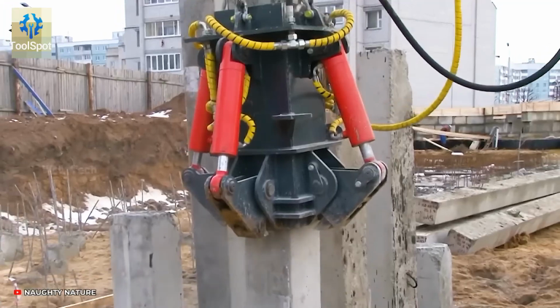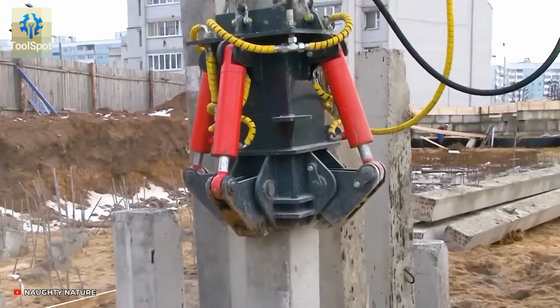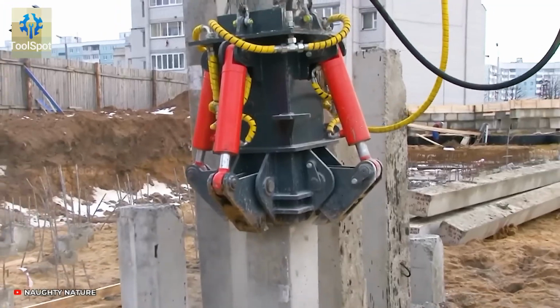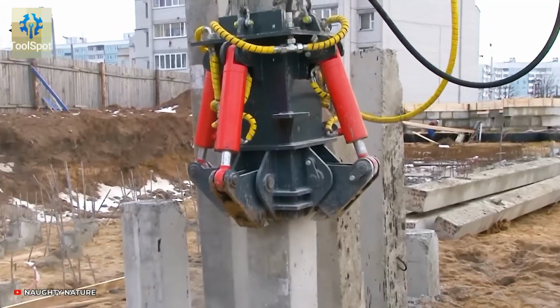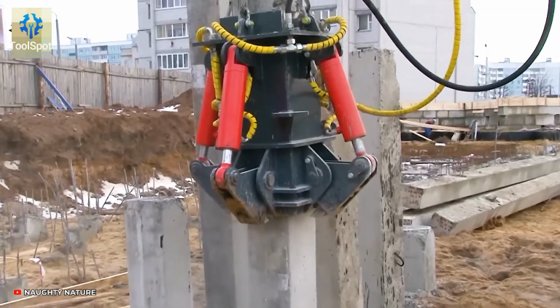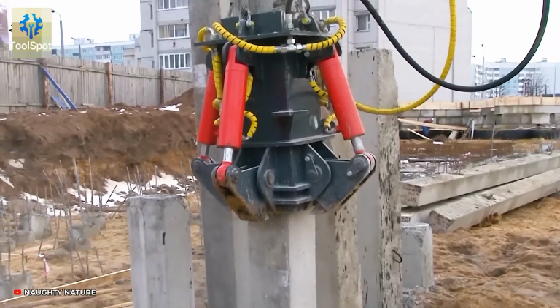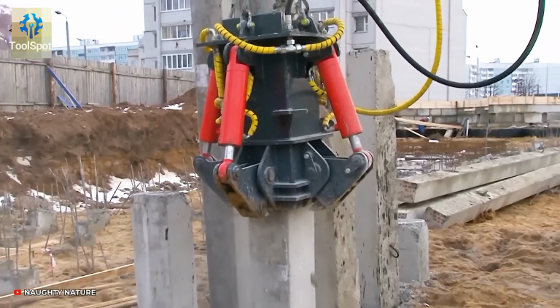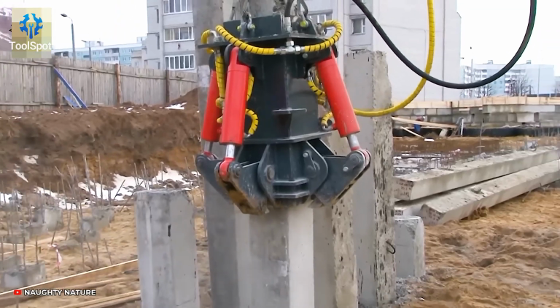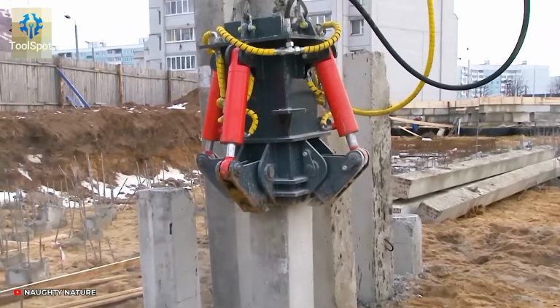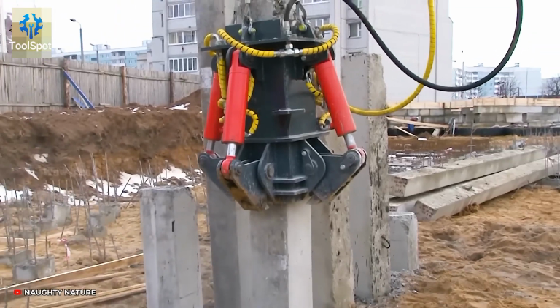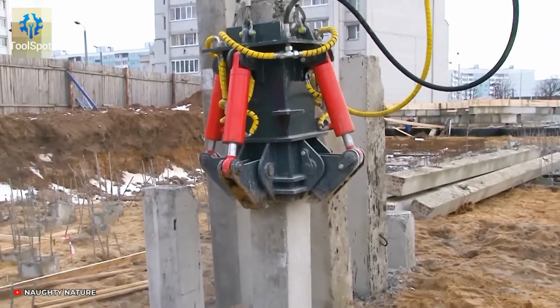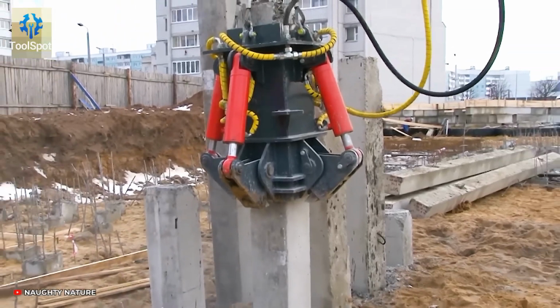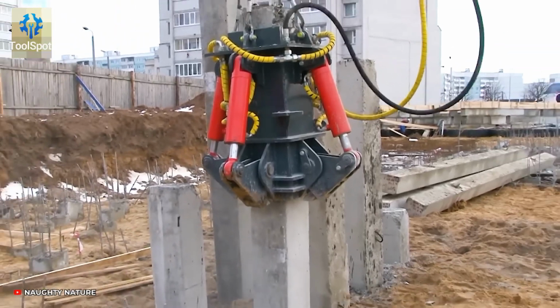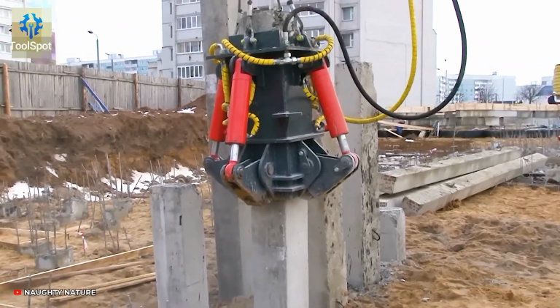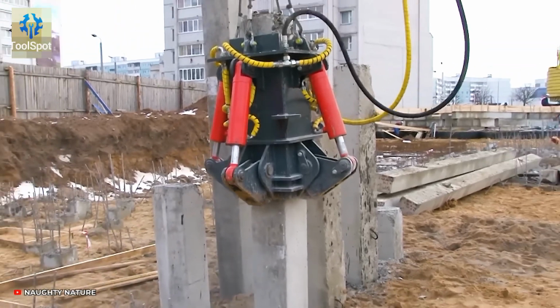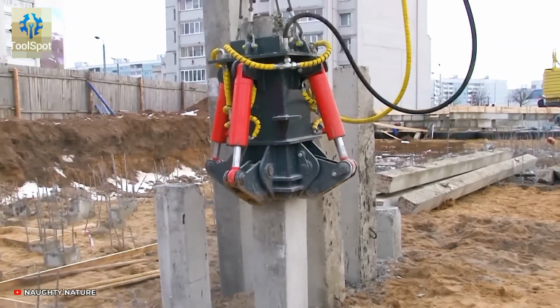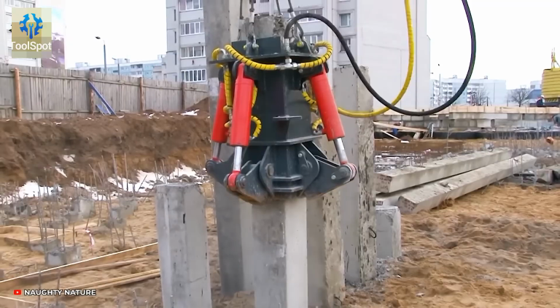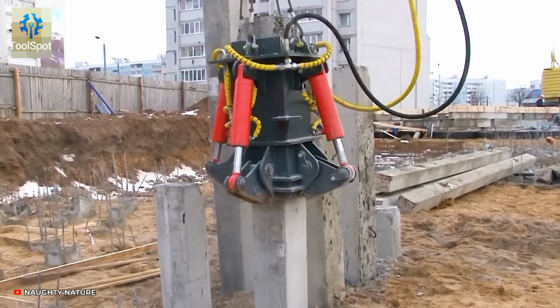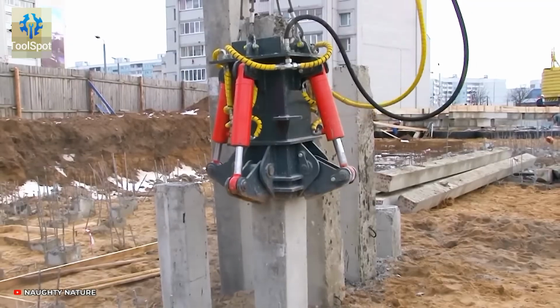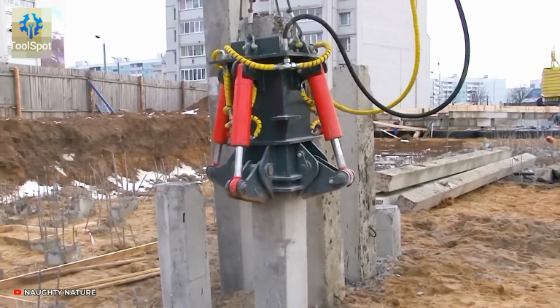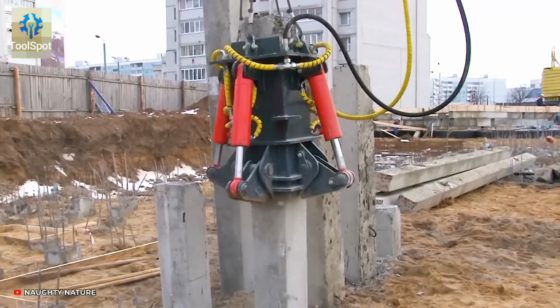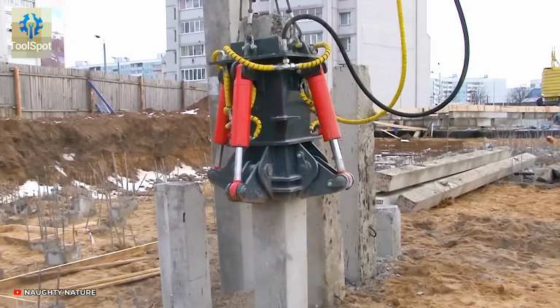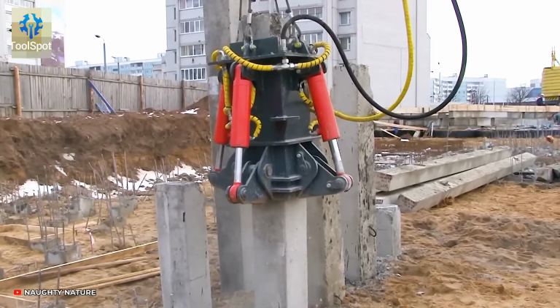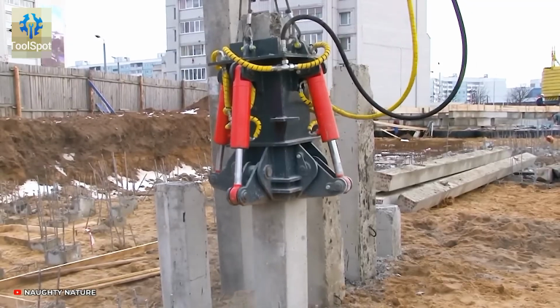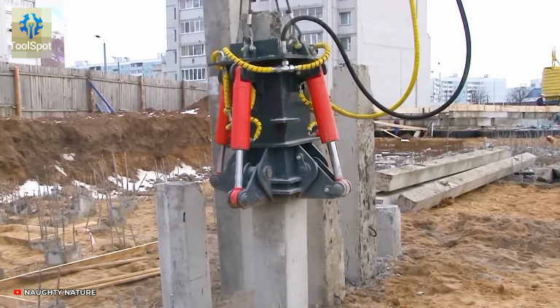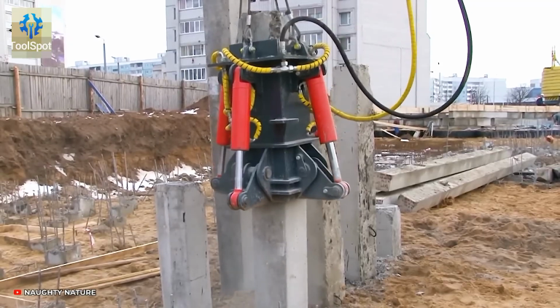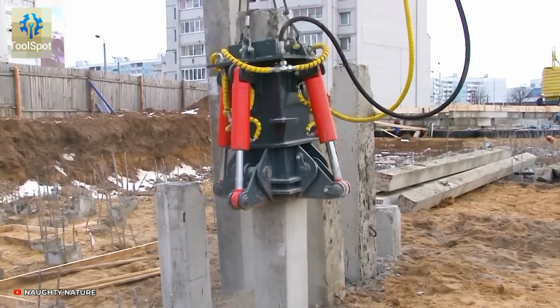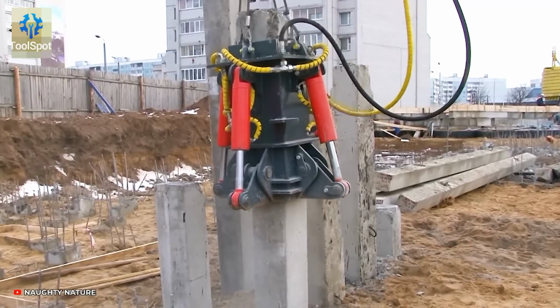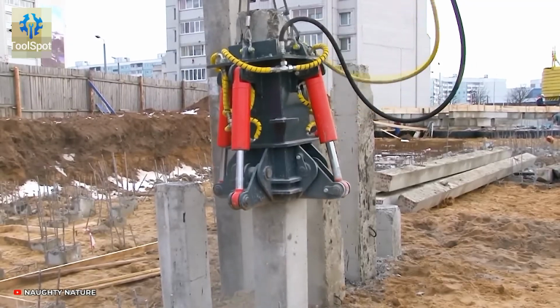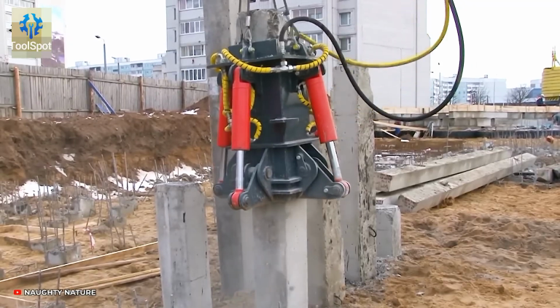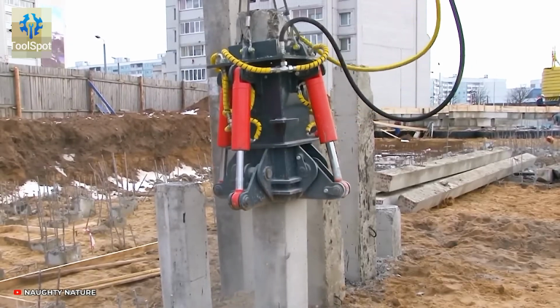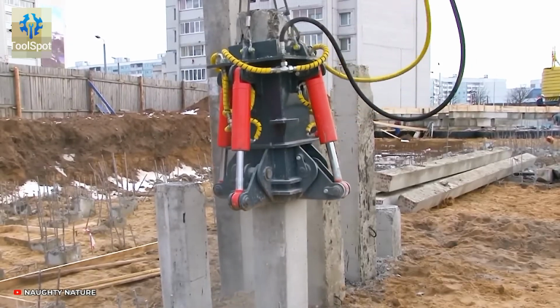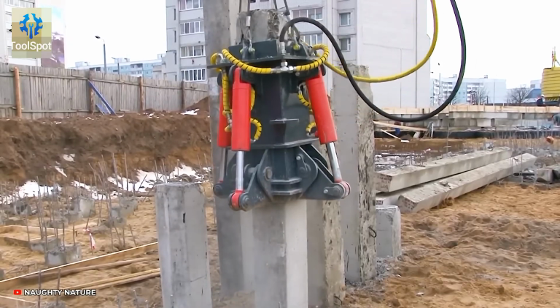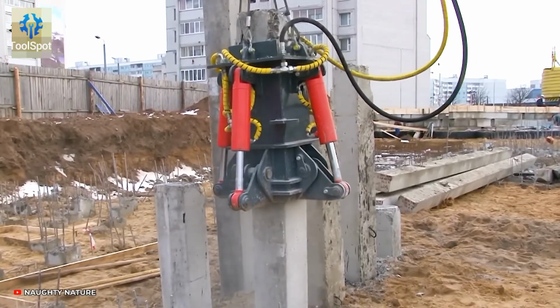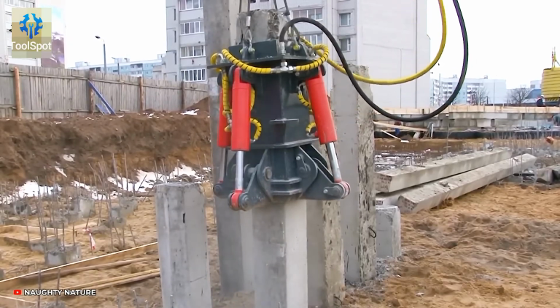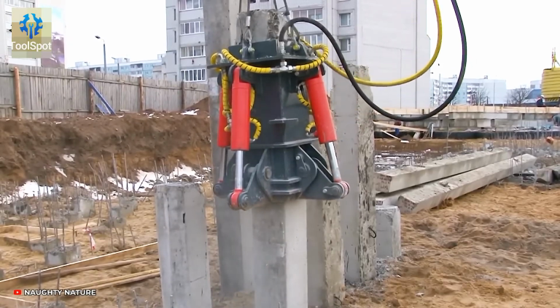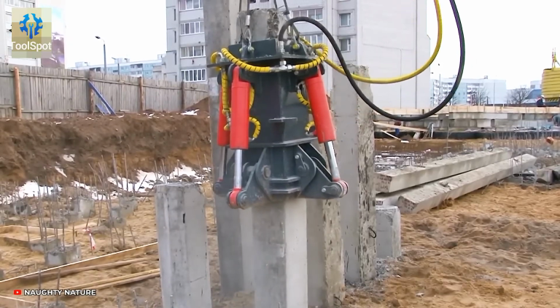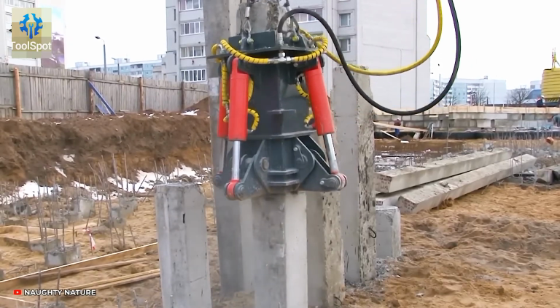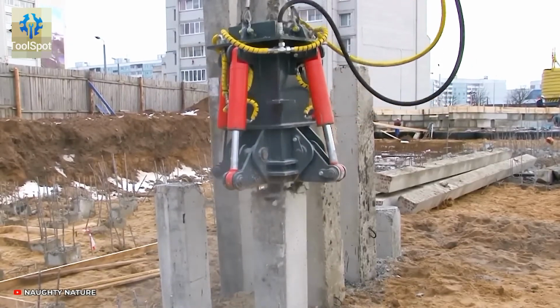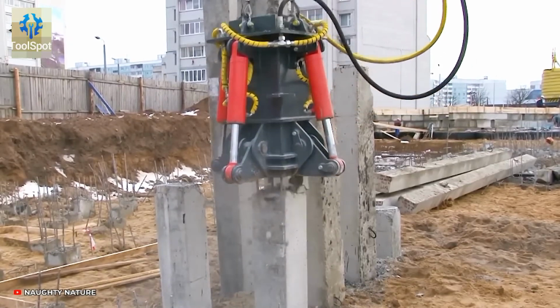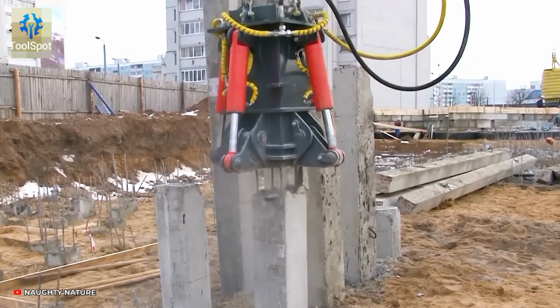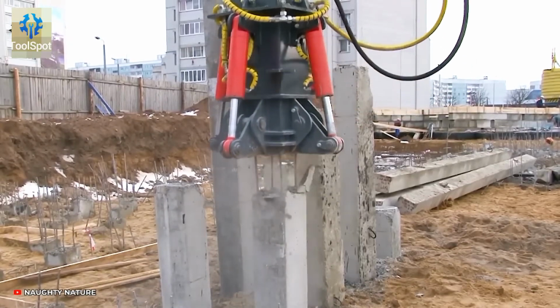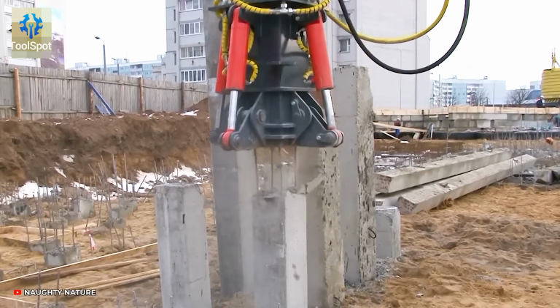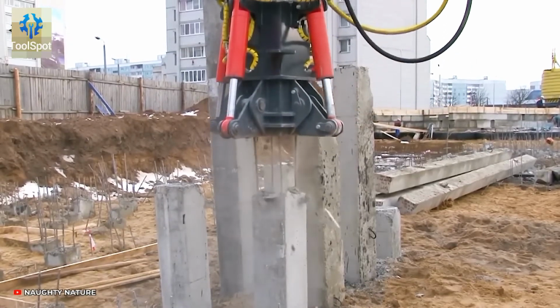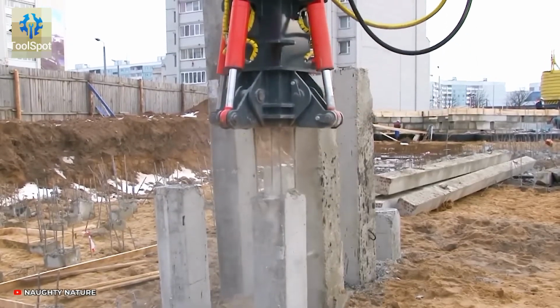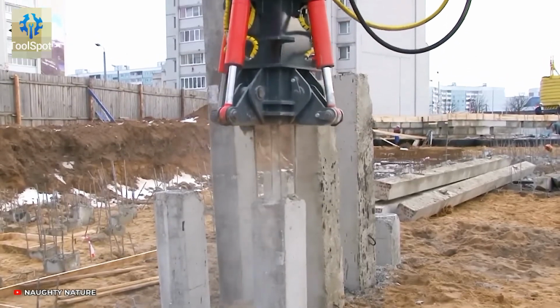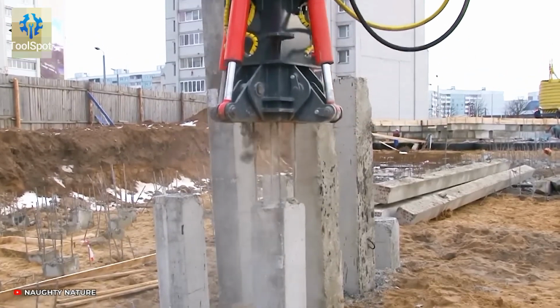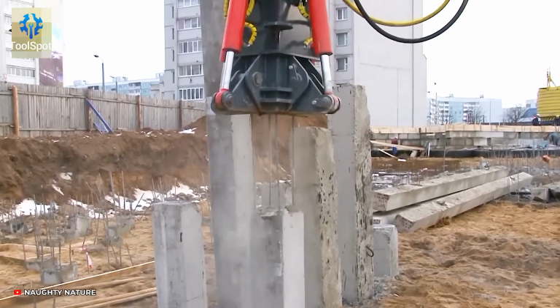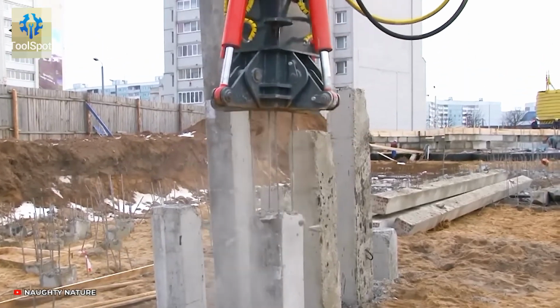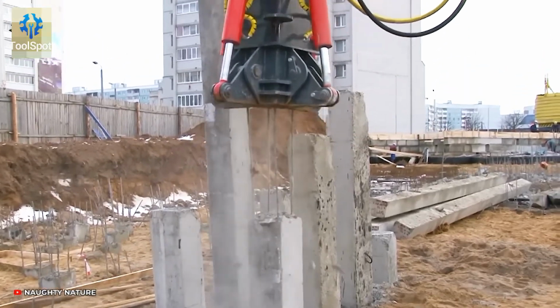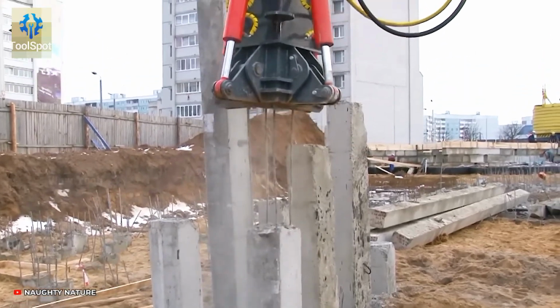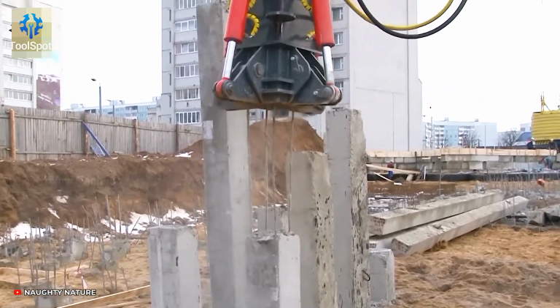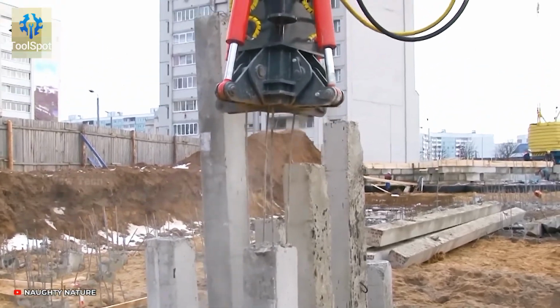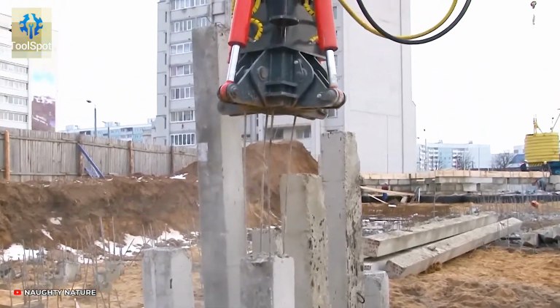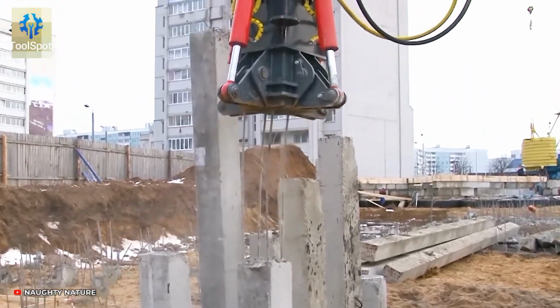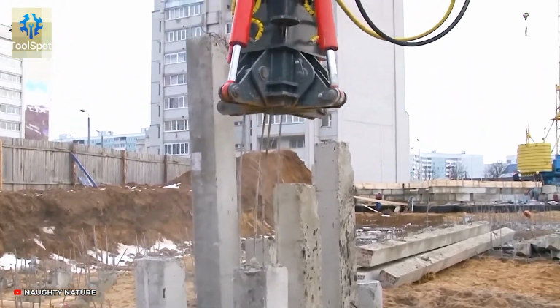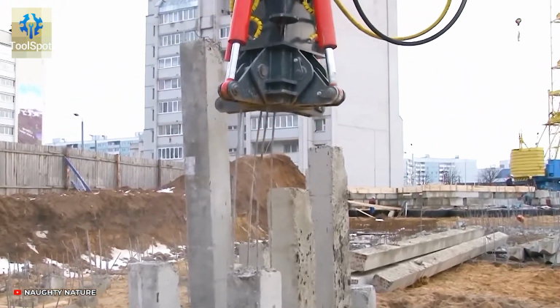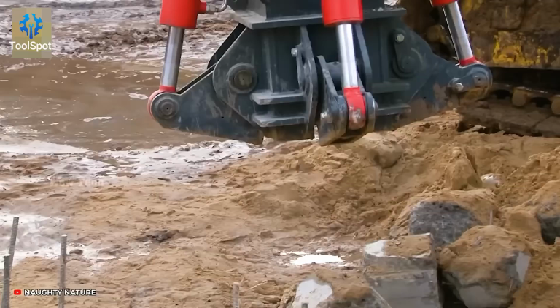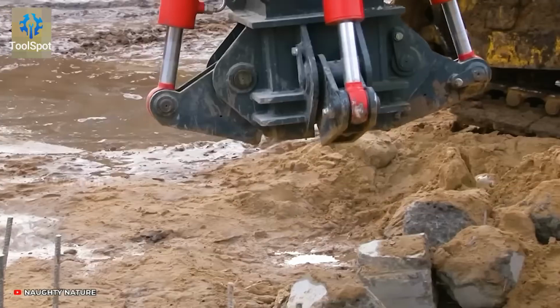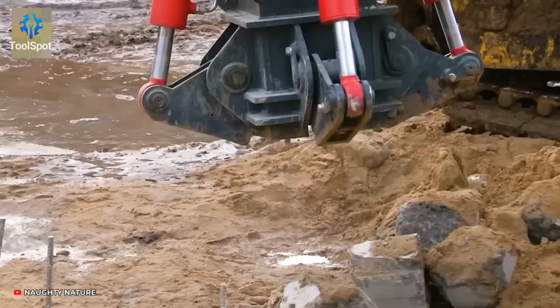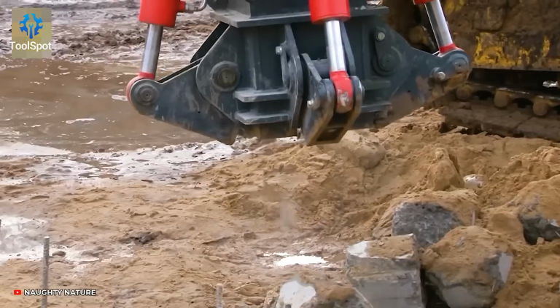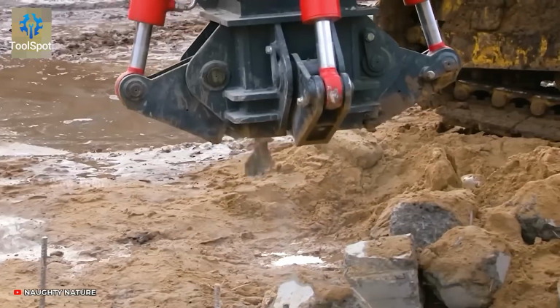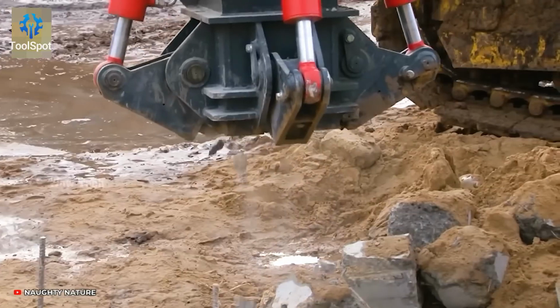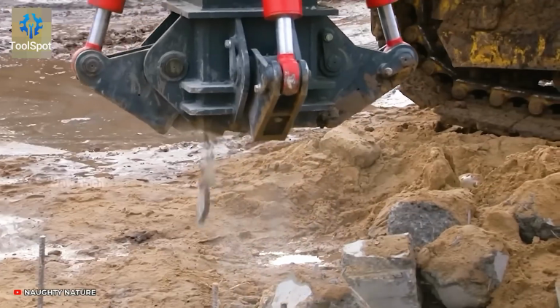Pile breaker in action? Watch this beast devour concrete piles like it's lunchtime, thanks to the pulse-powered rhythm.